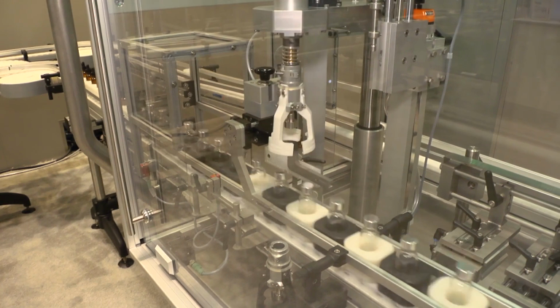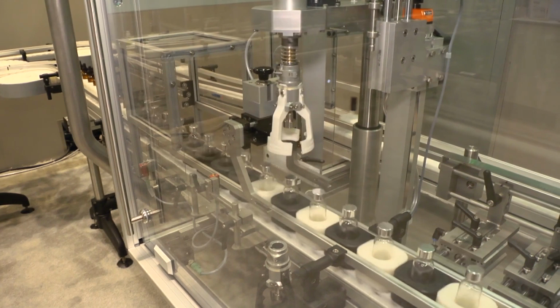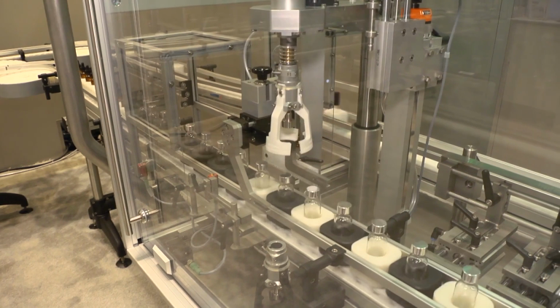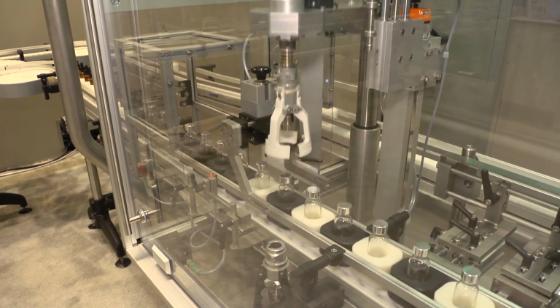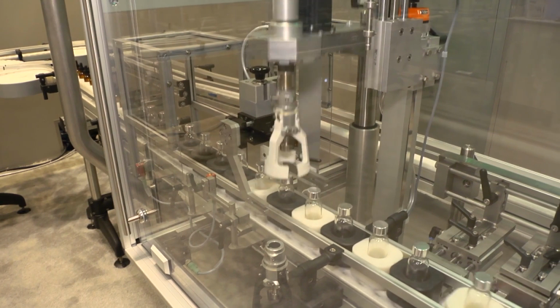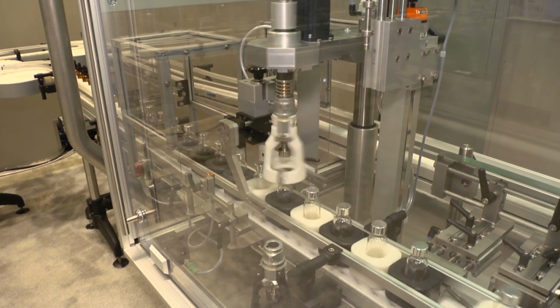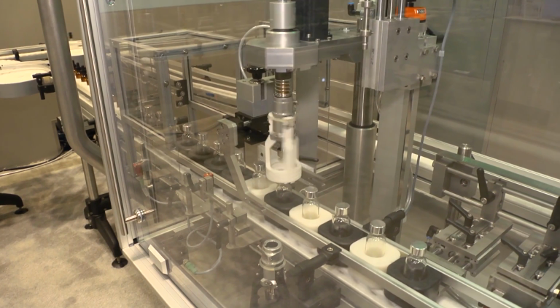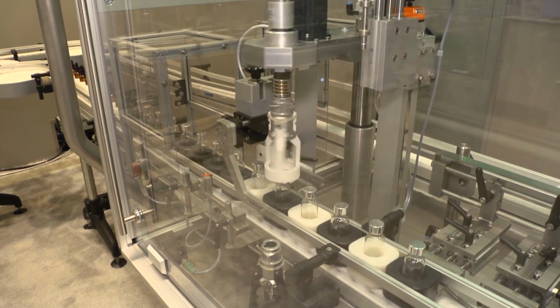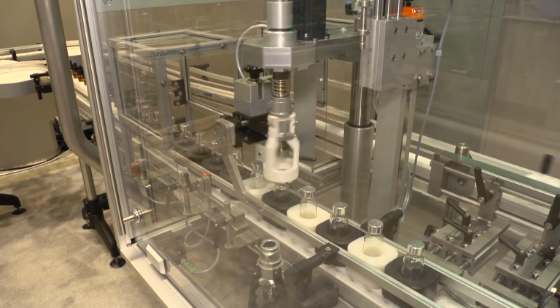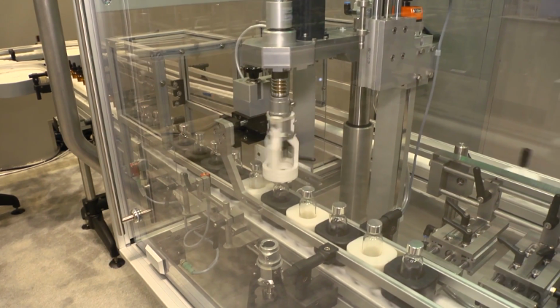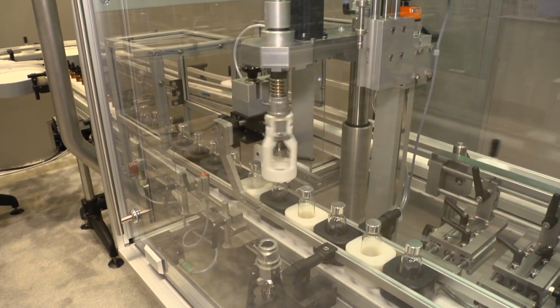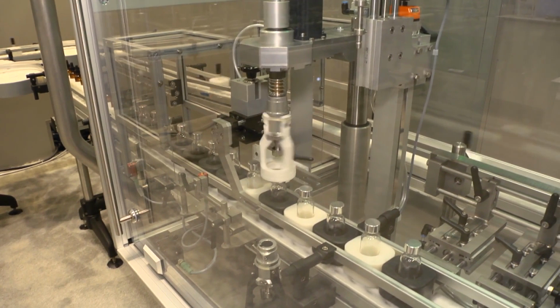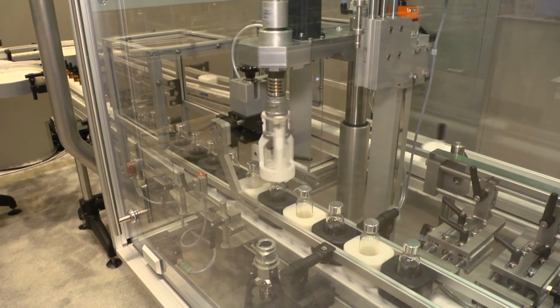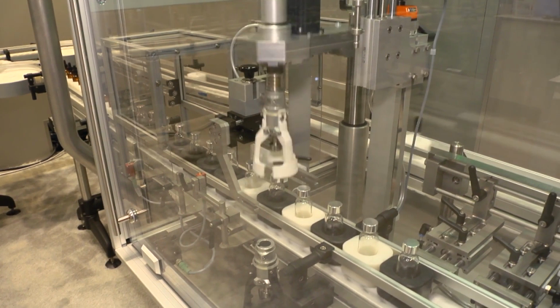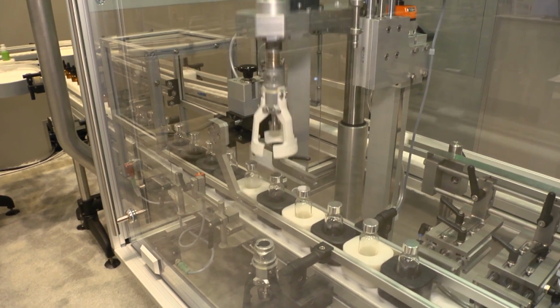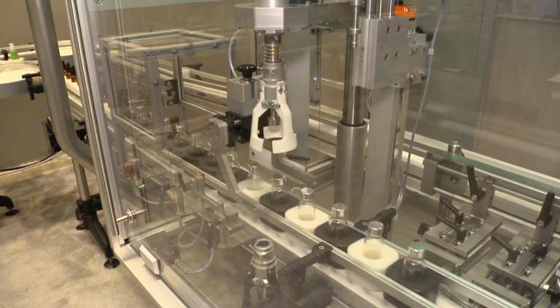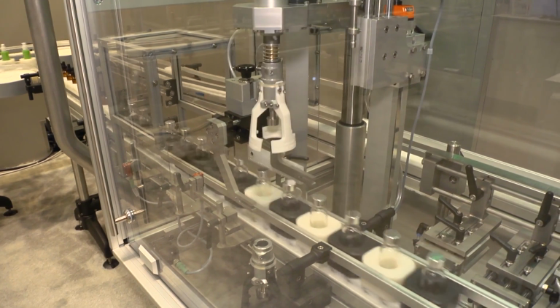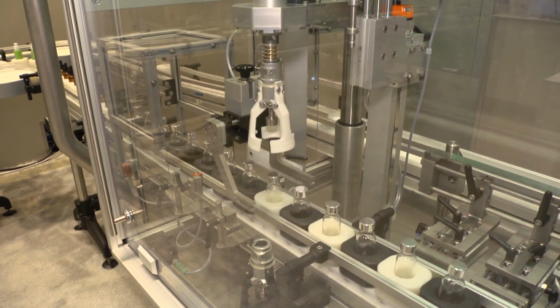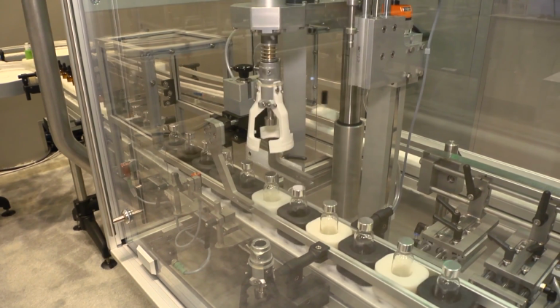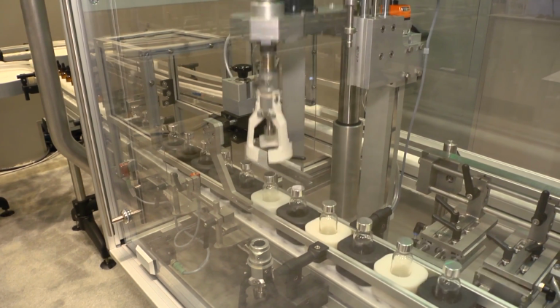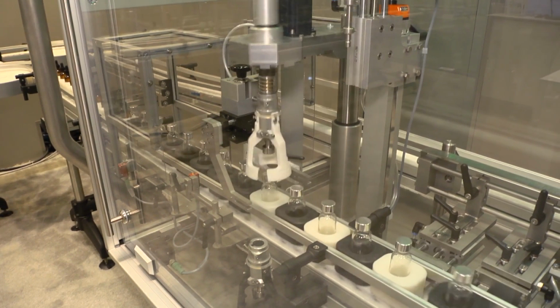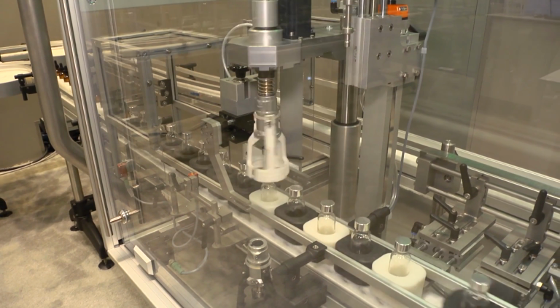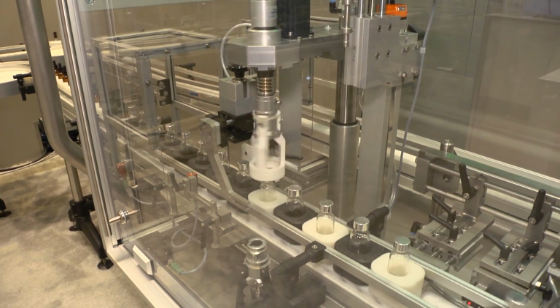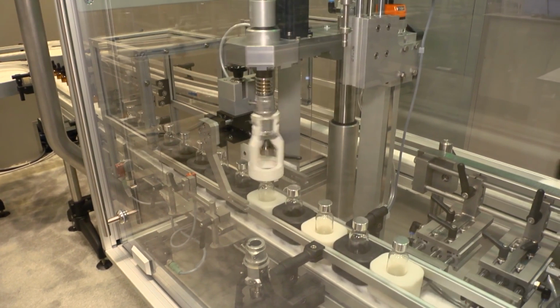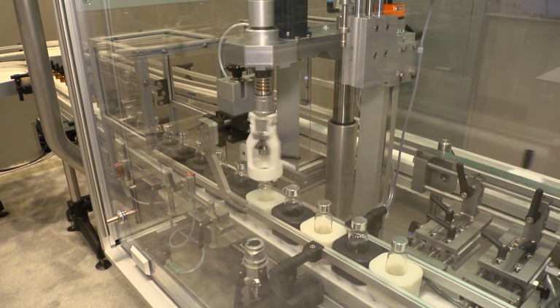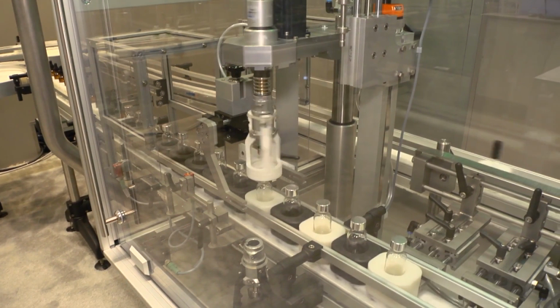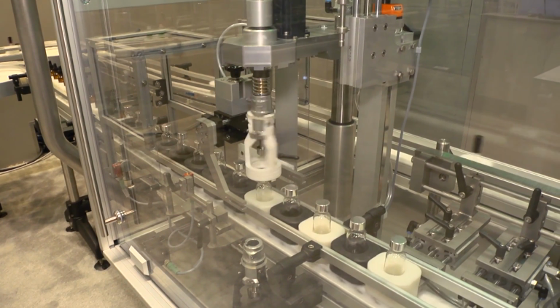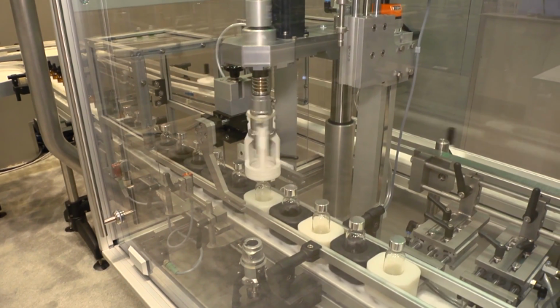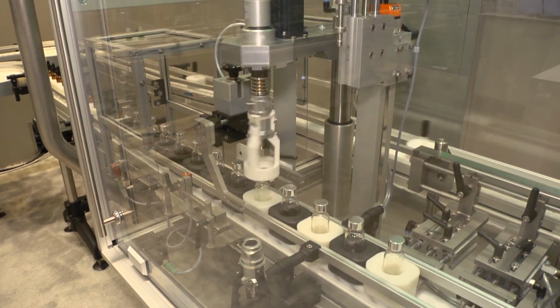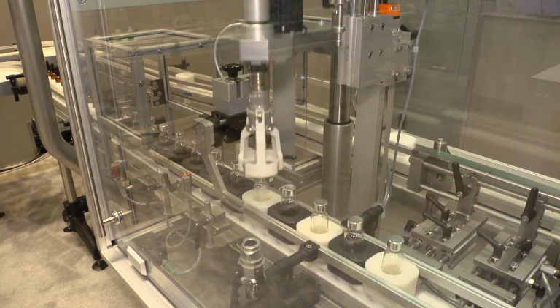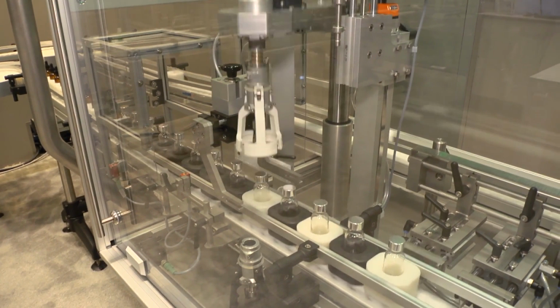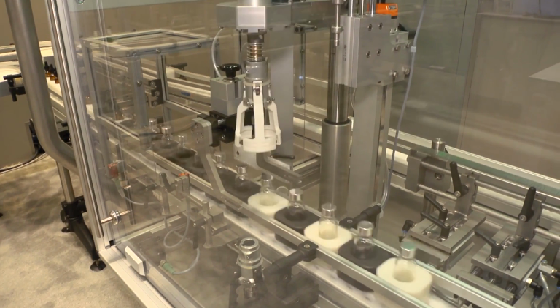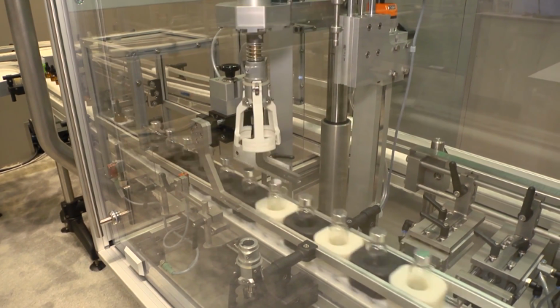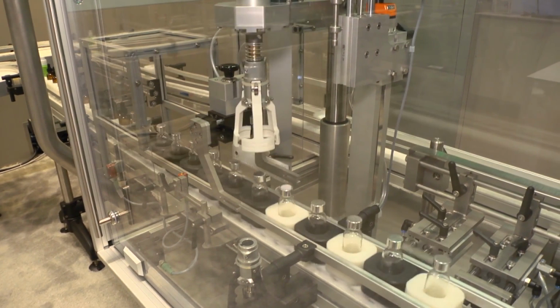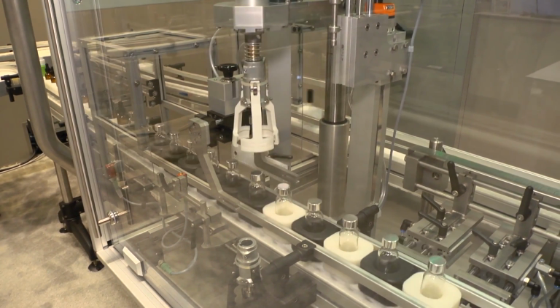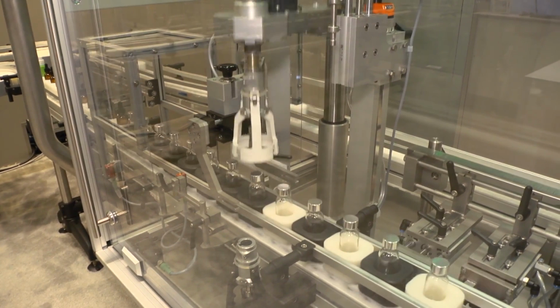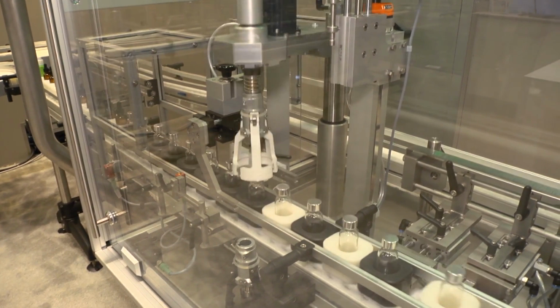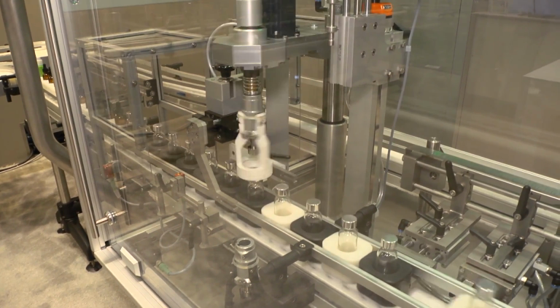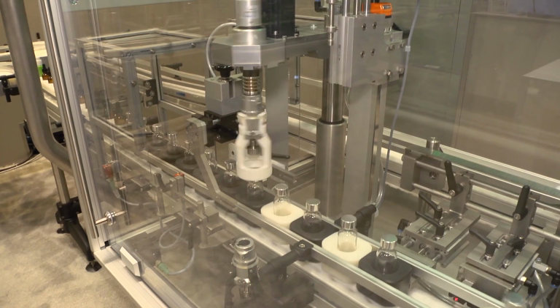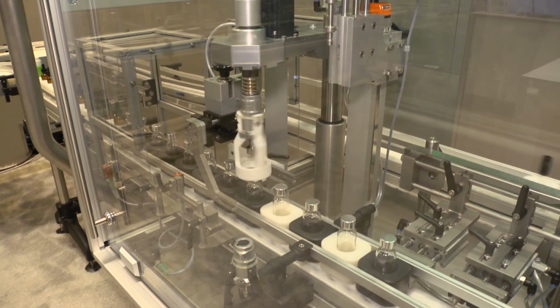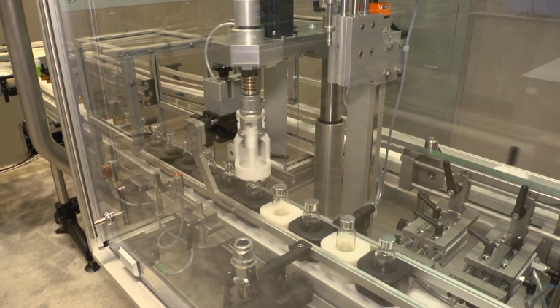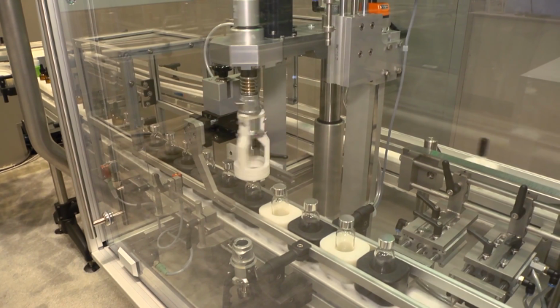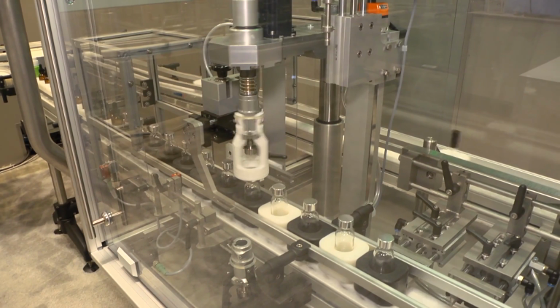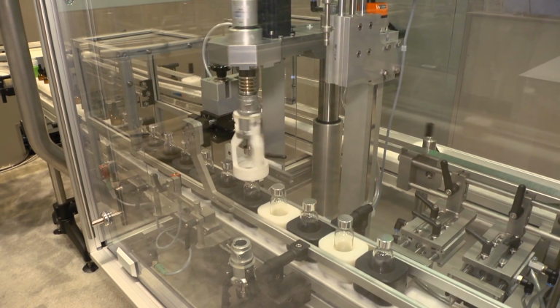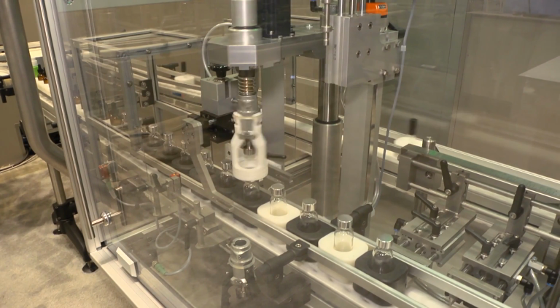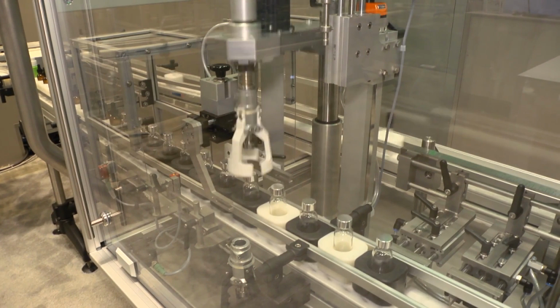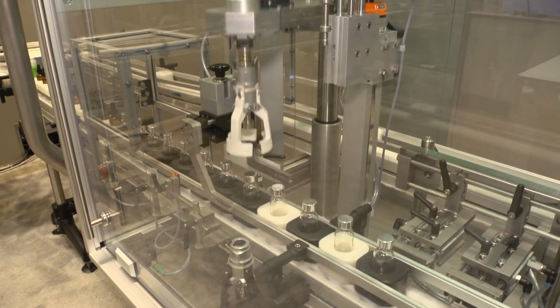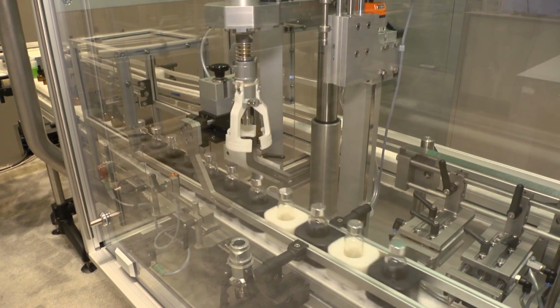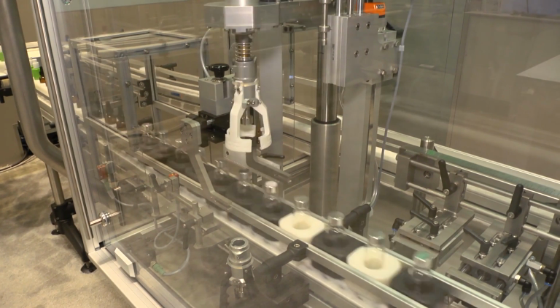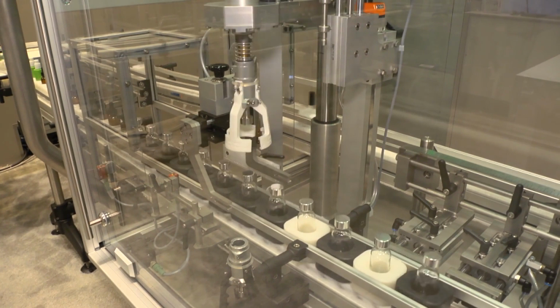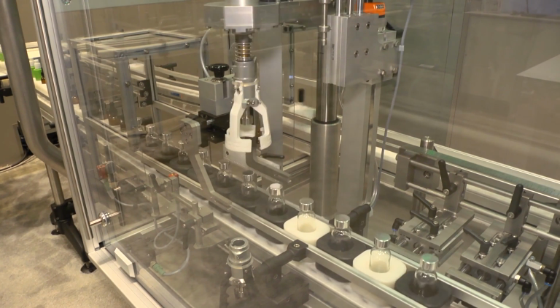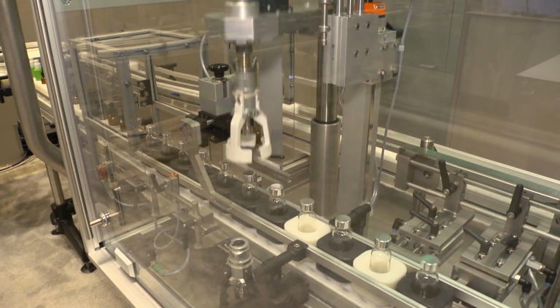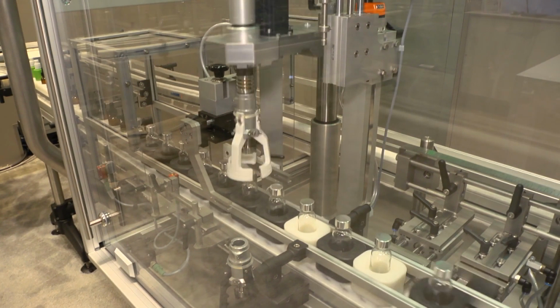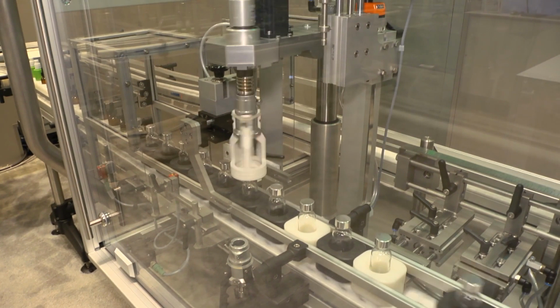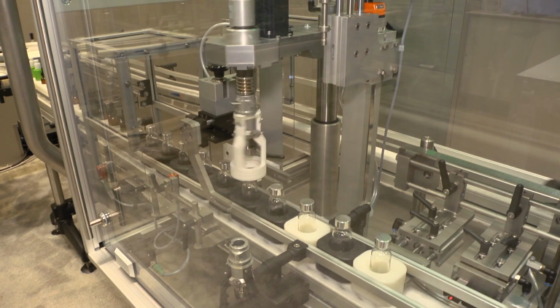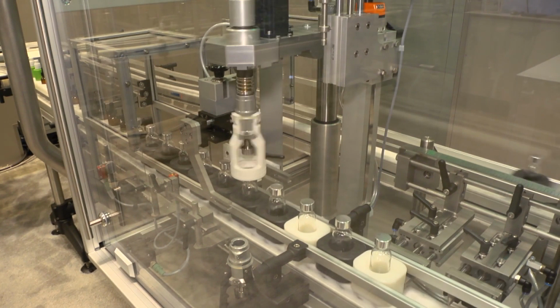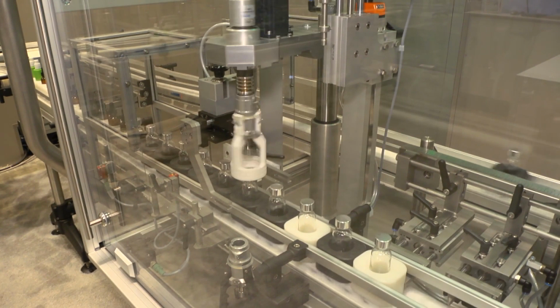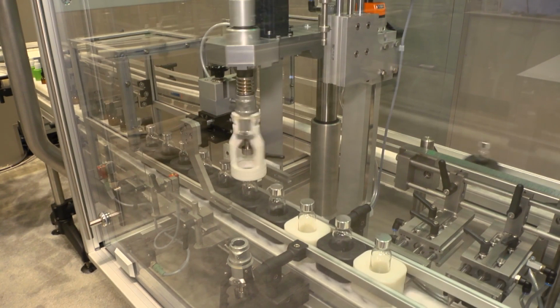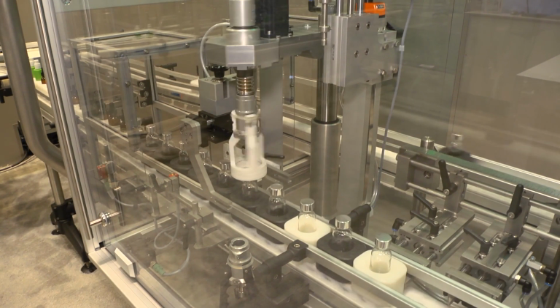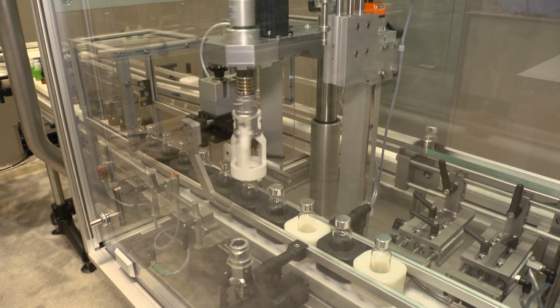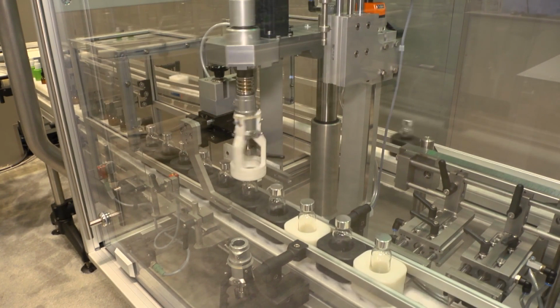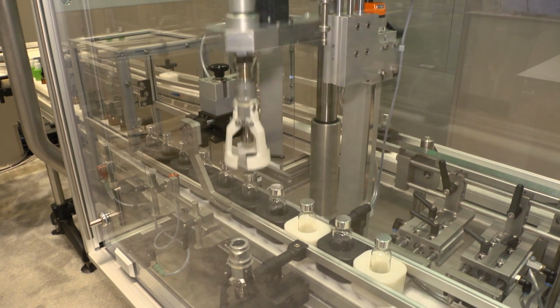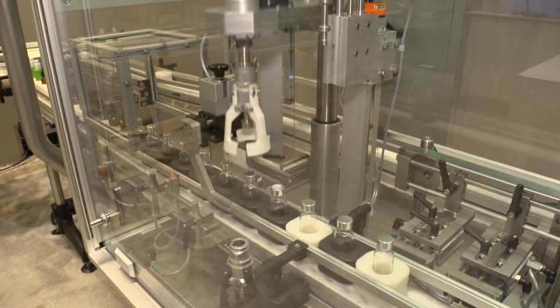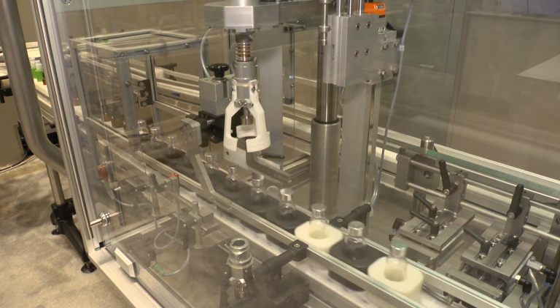For motion control, we have two servo drives in this Light Series. We have a Light F and a Light C — the filler and the capper.